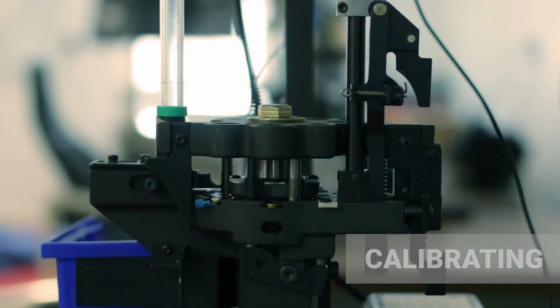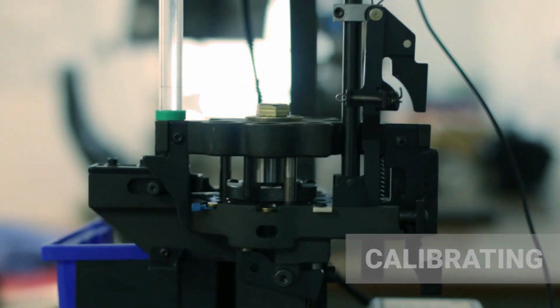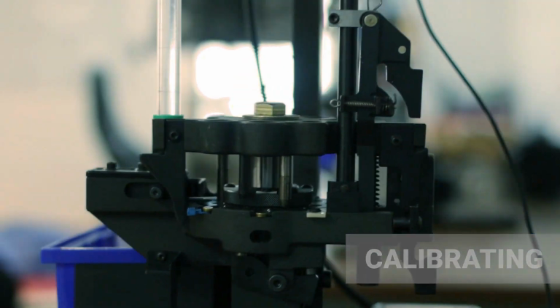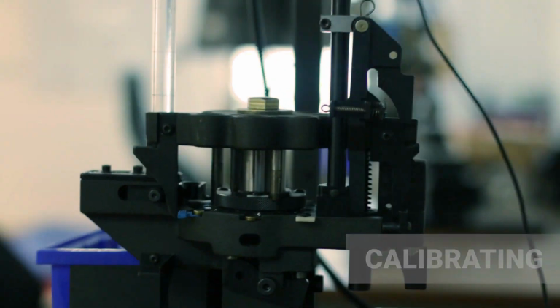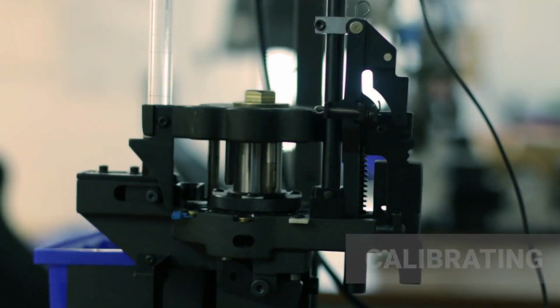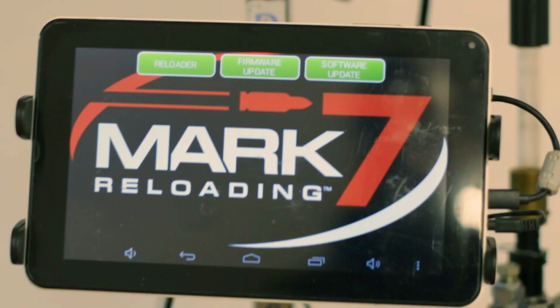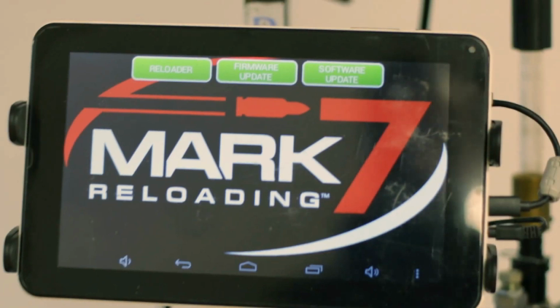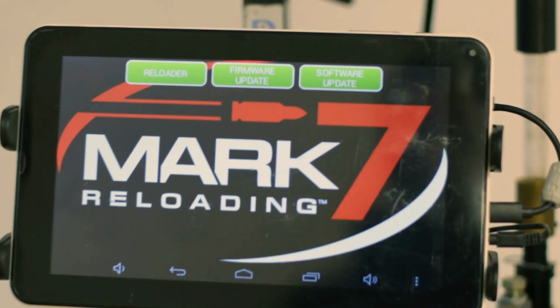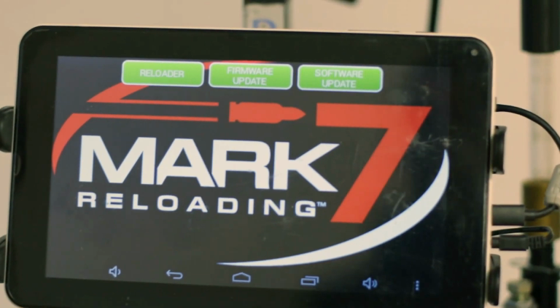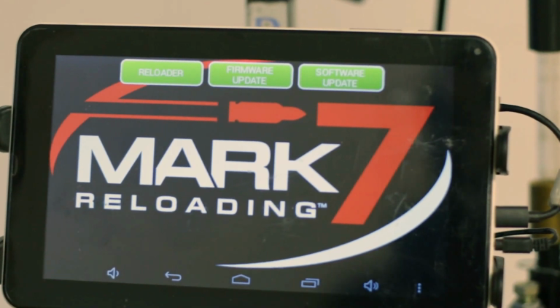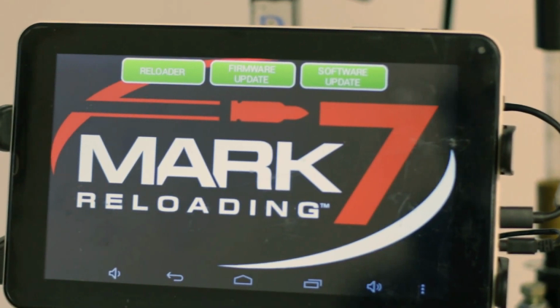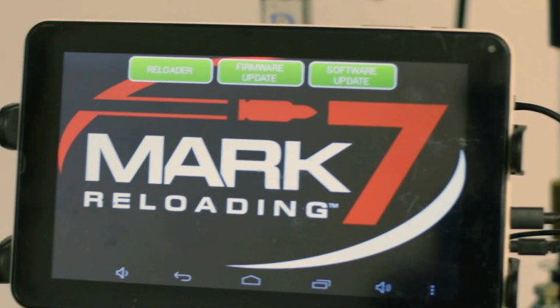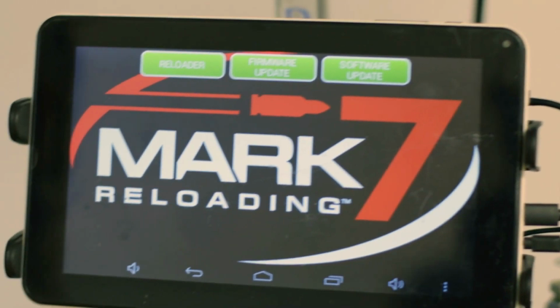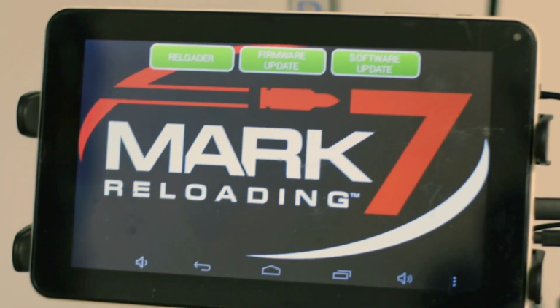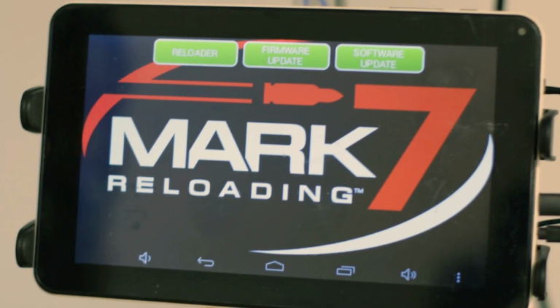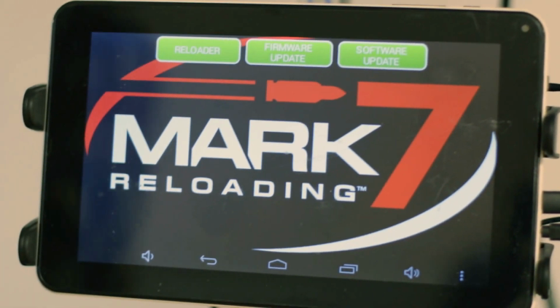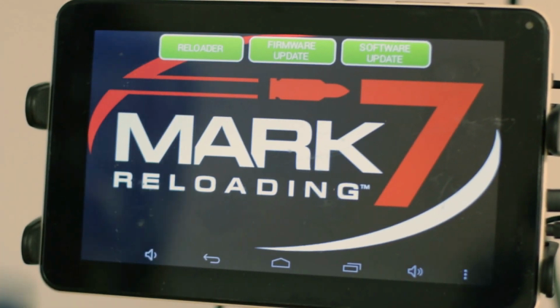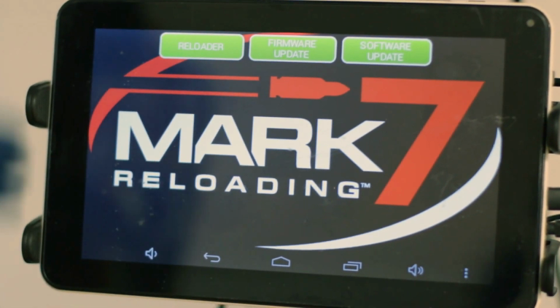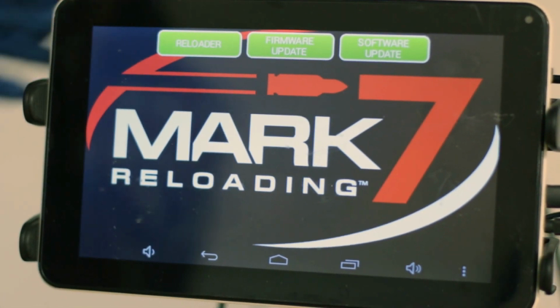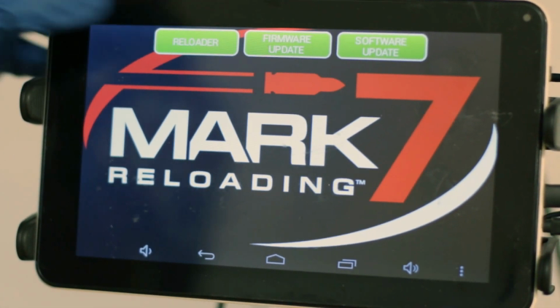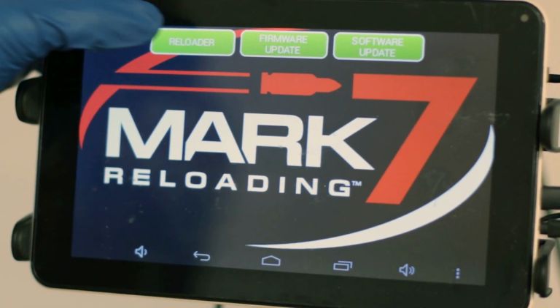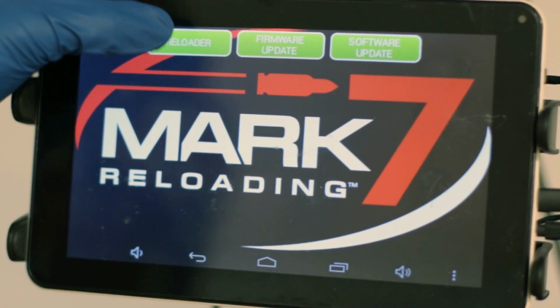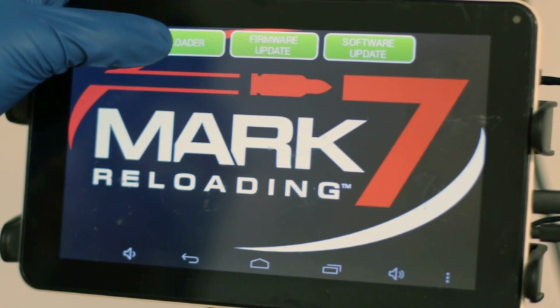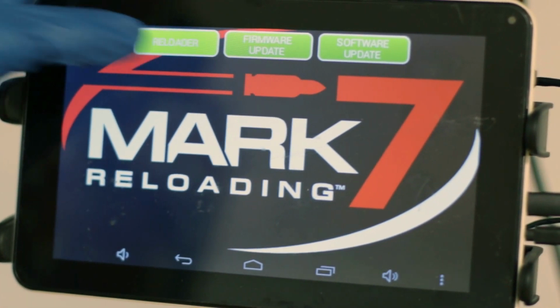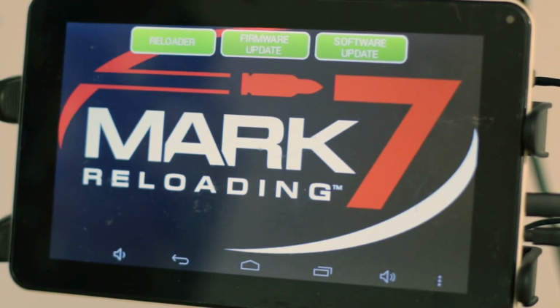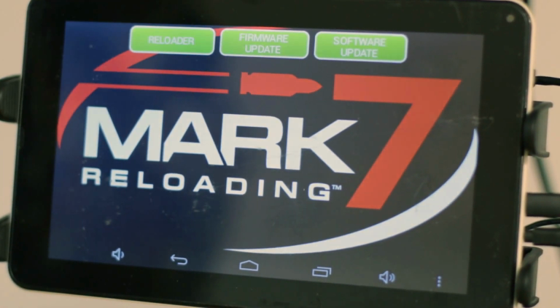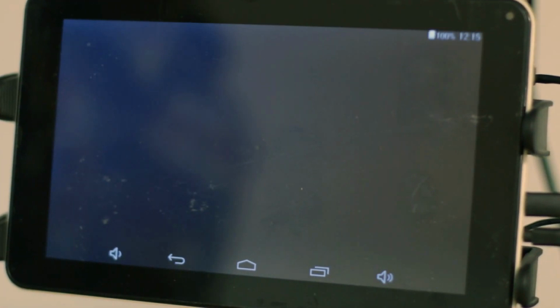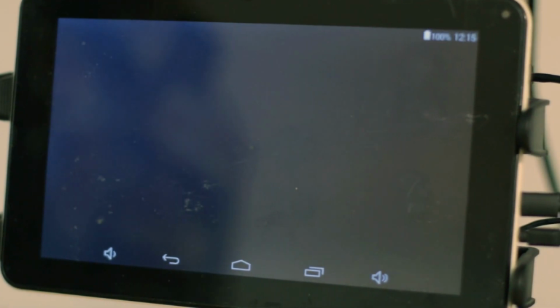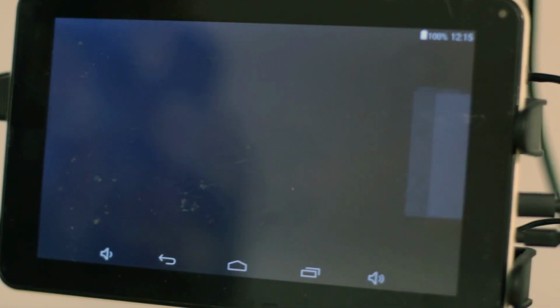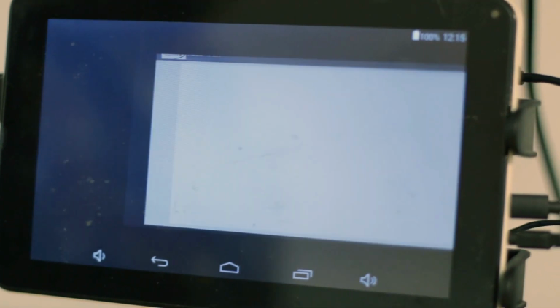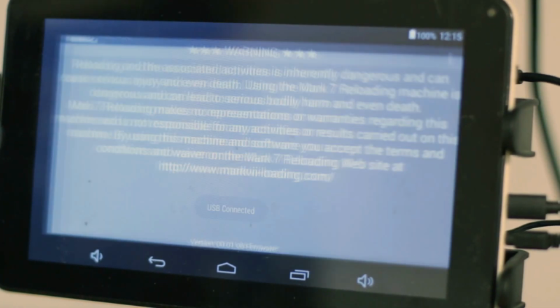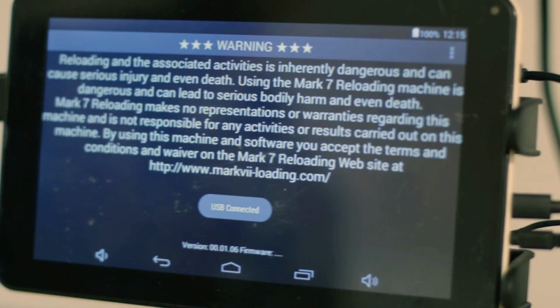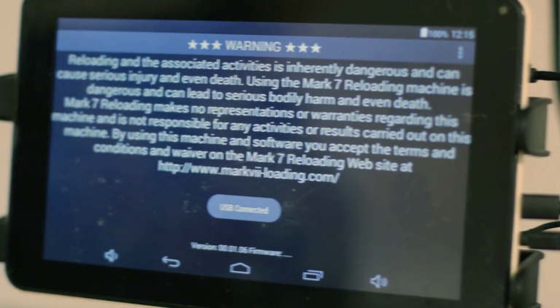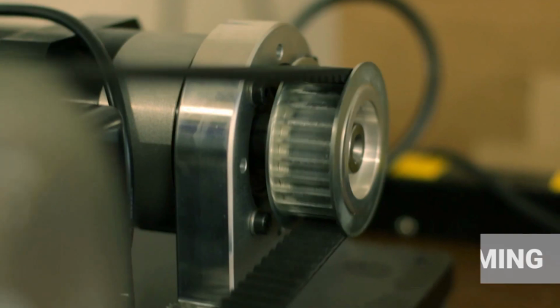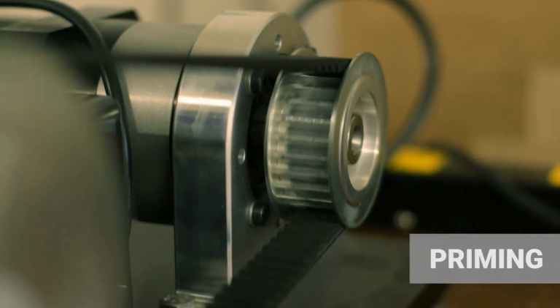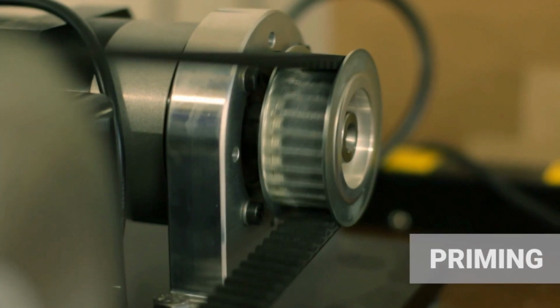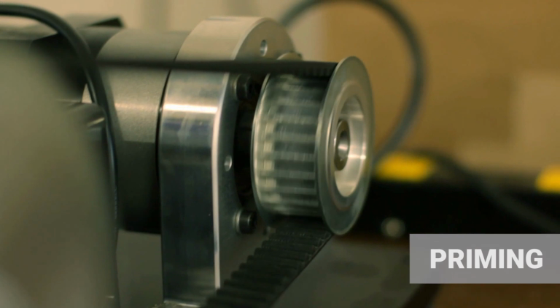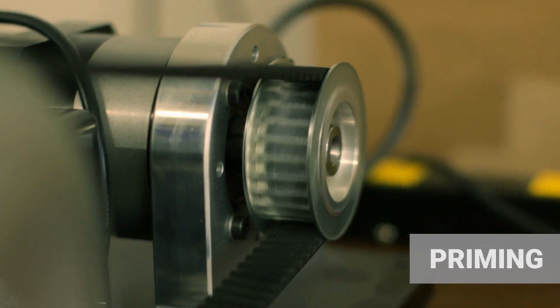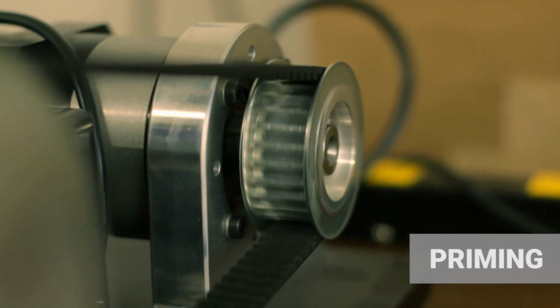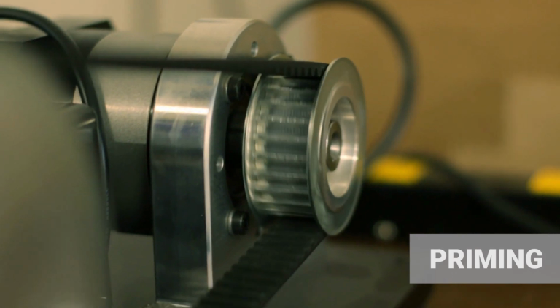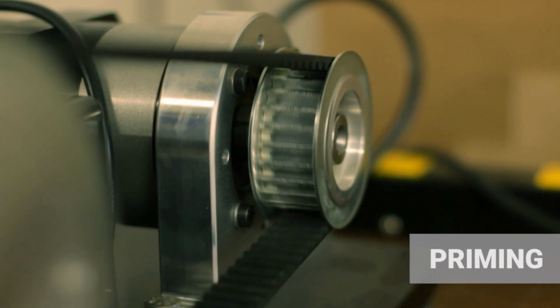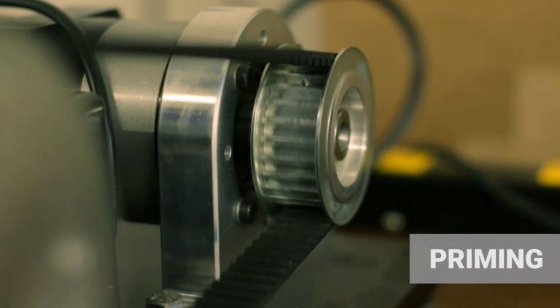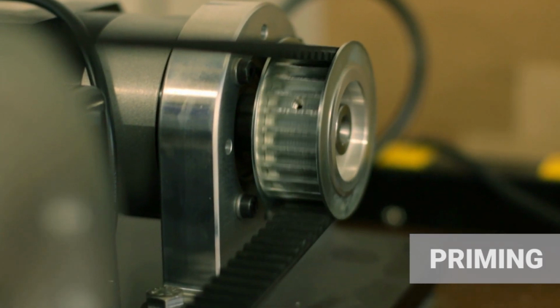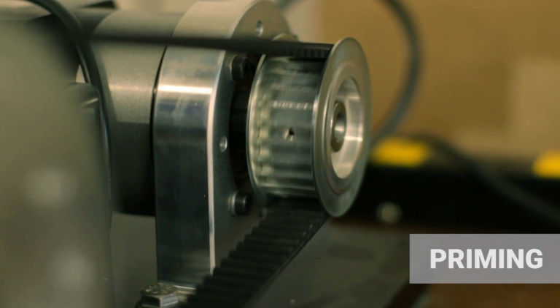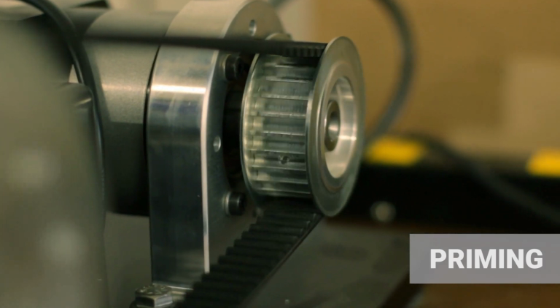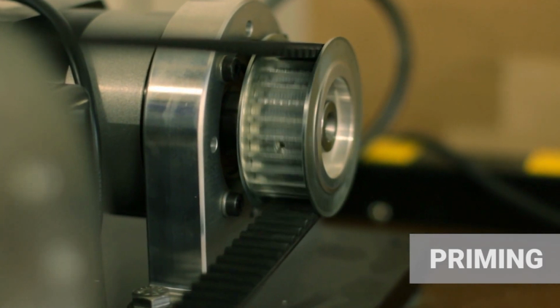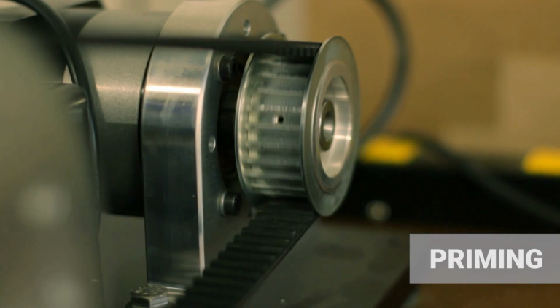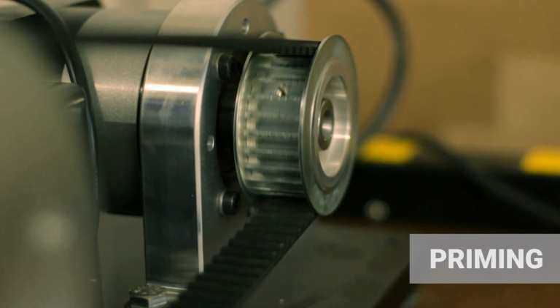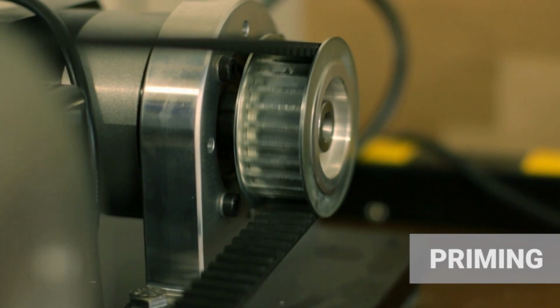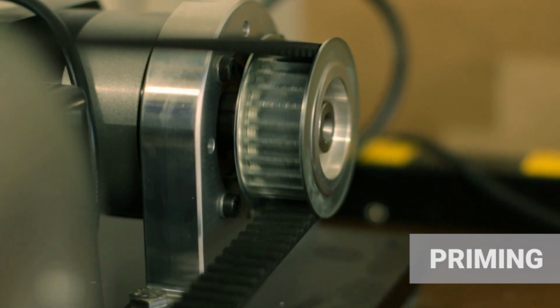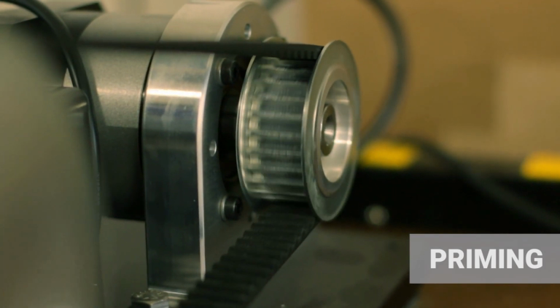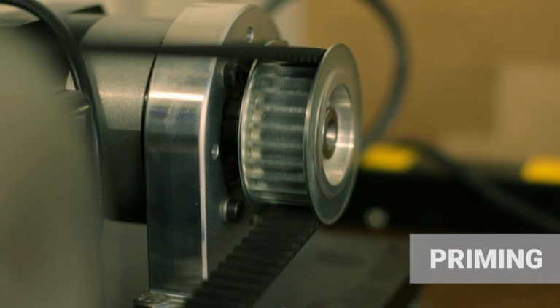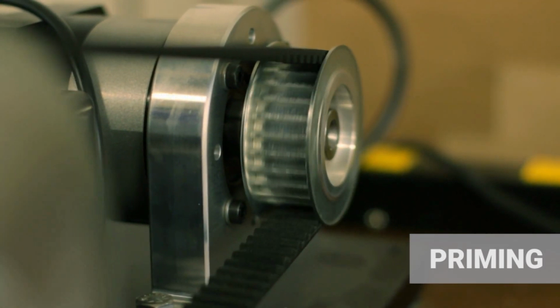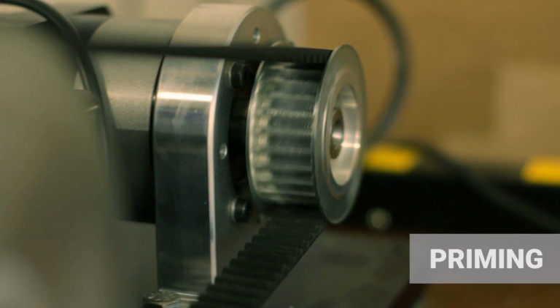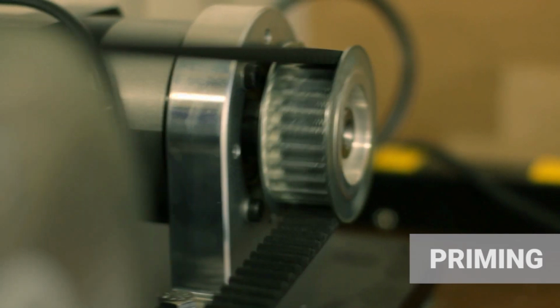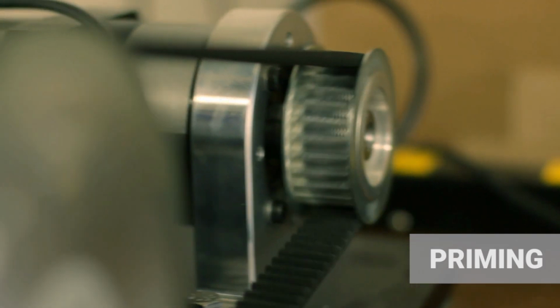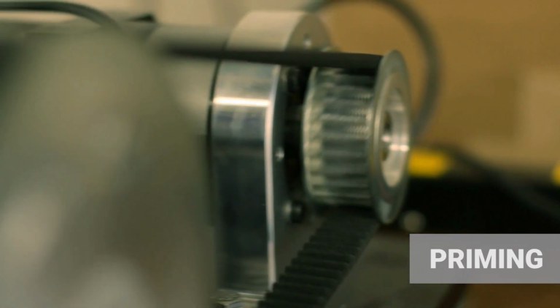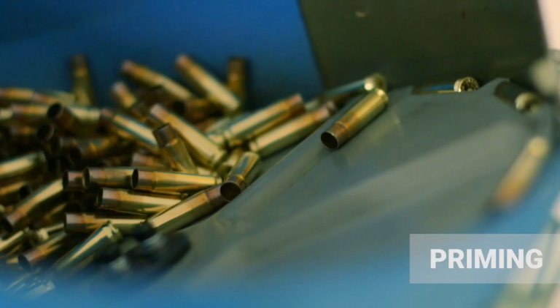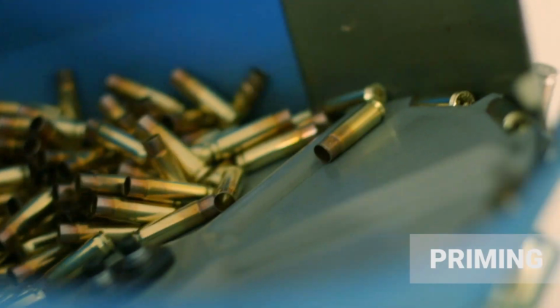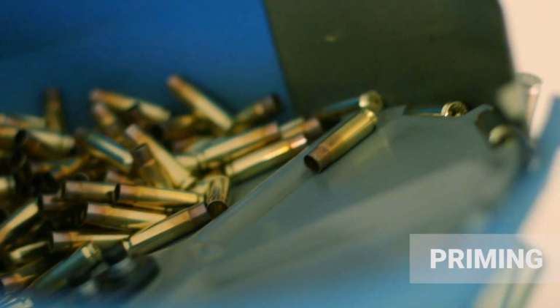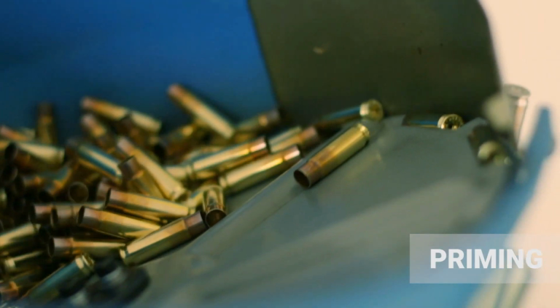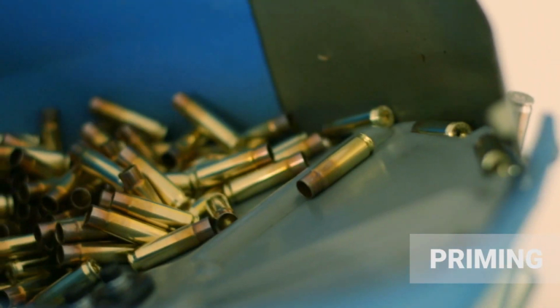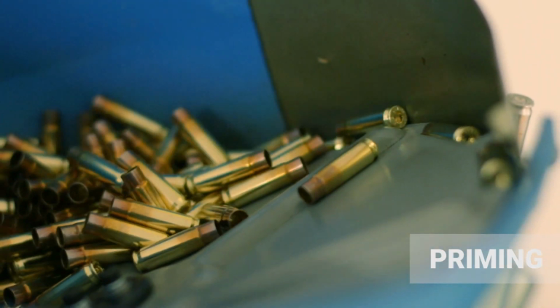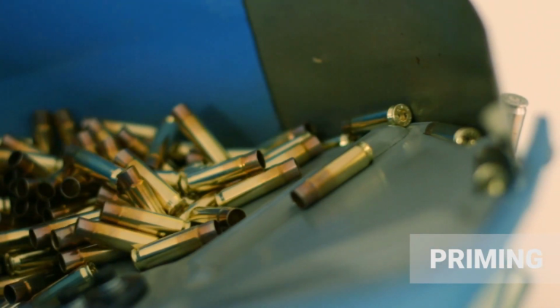For 300 Blackout subsonic, we run a pair of Mark 7 Auto Drives. The 300 Blackout prime machine has only one job: priming brass.